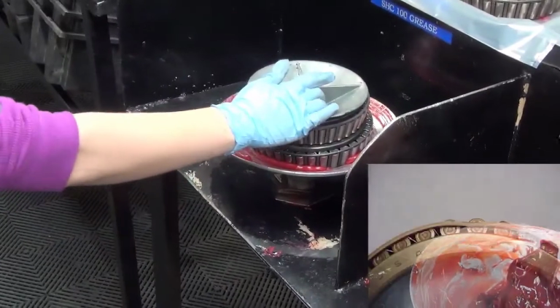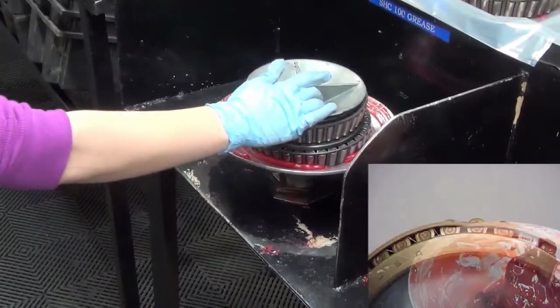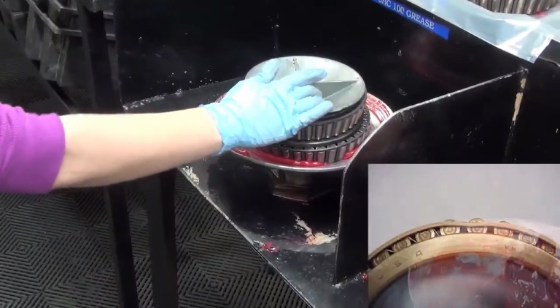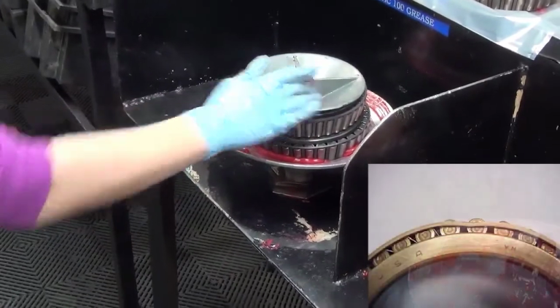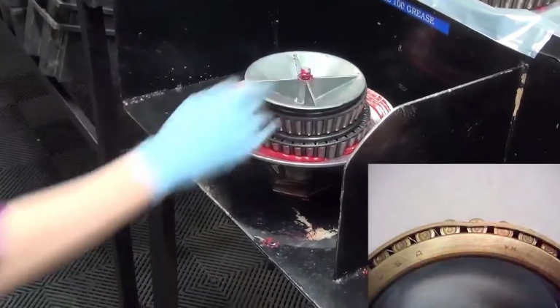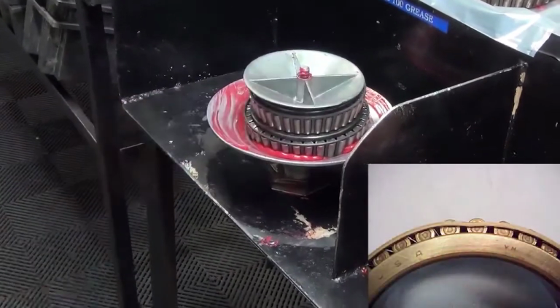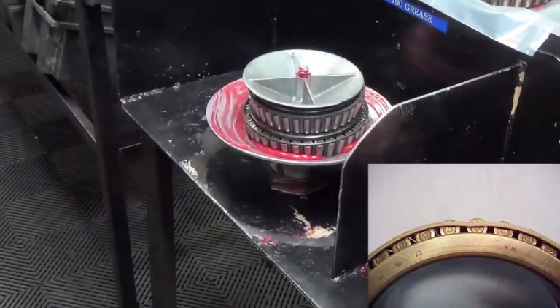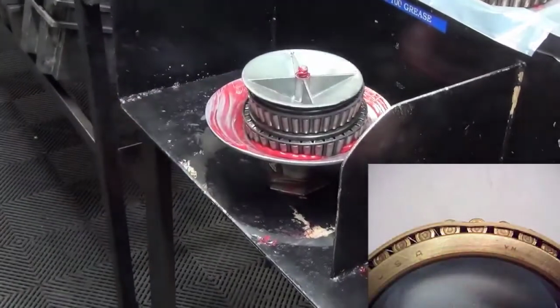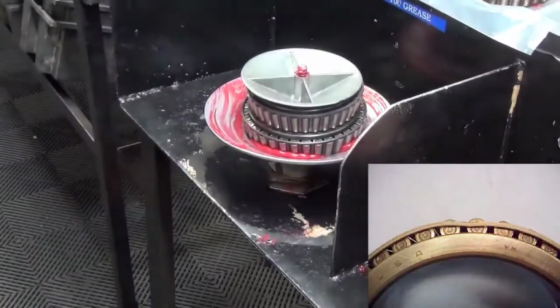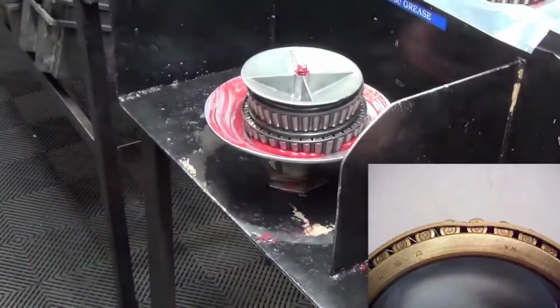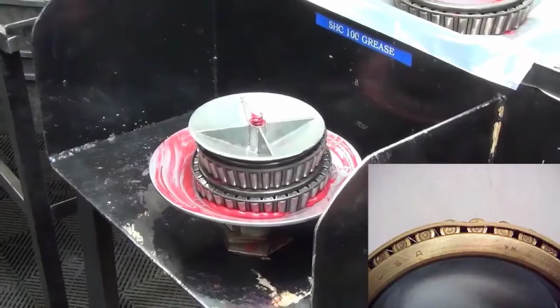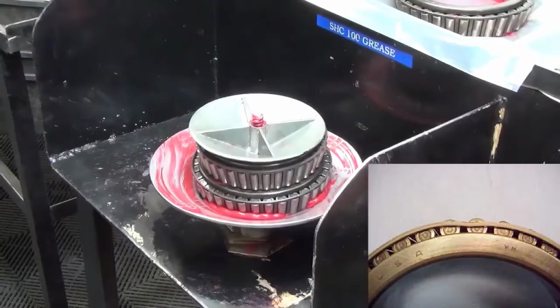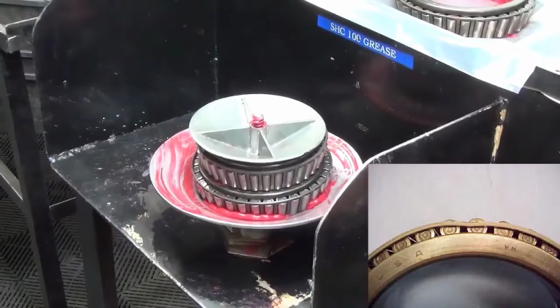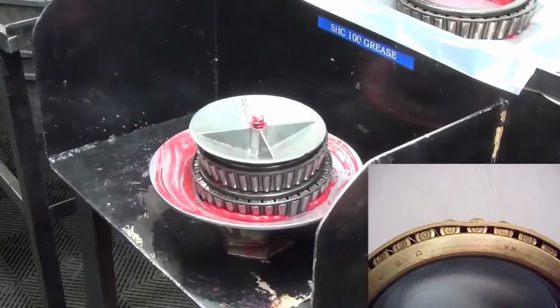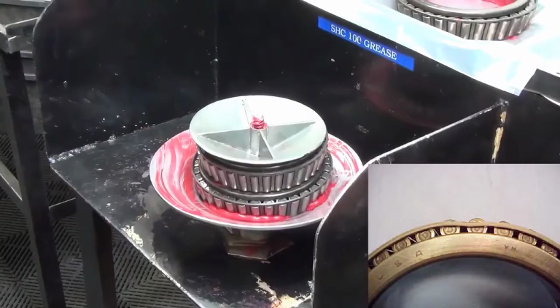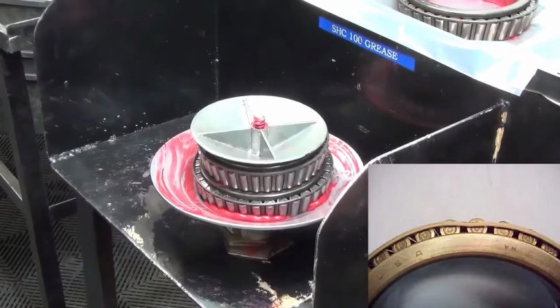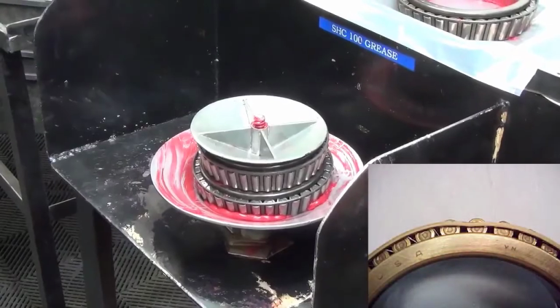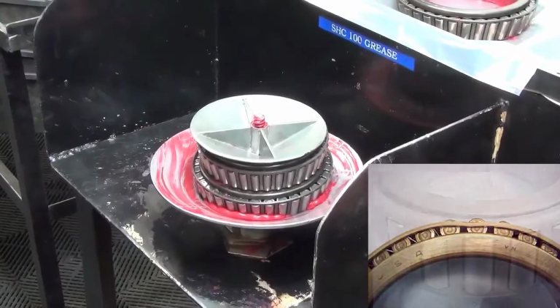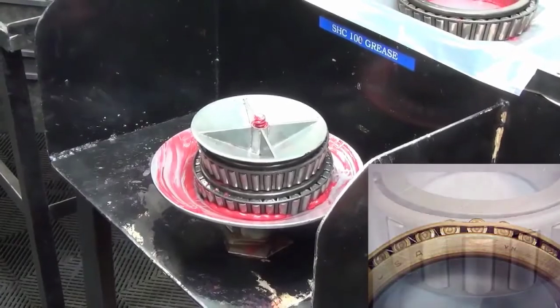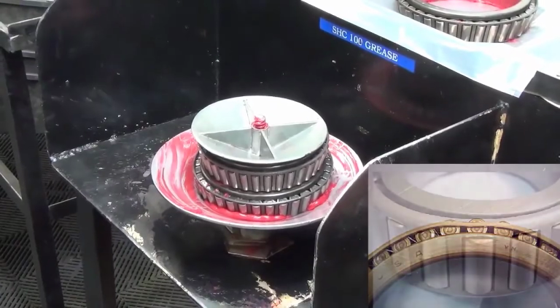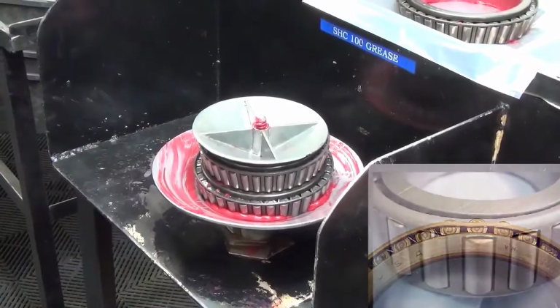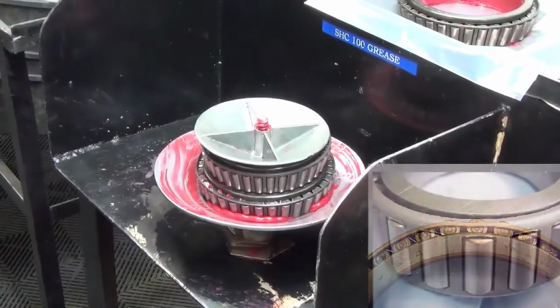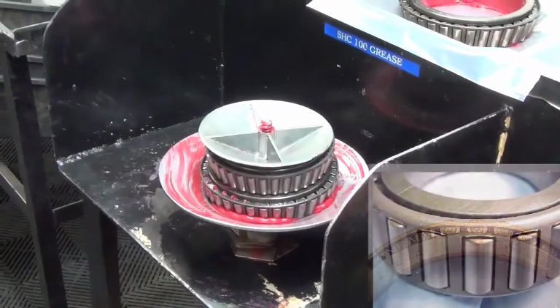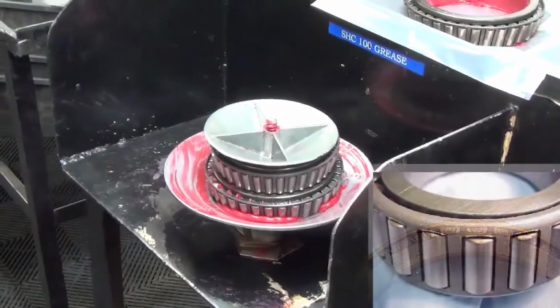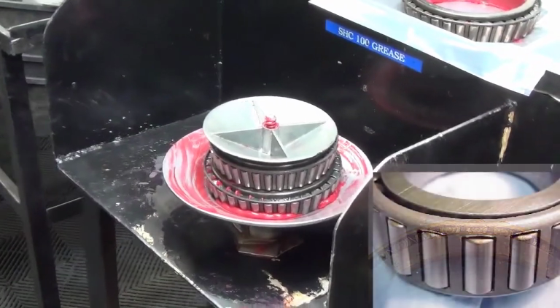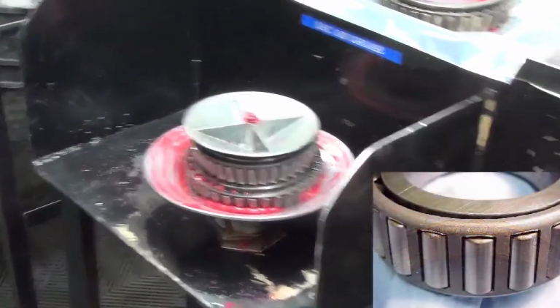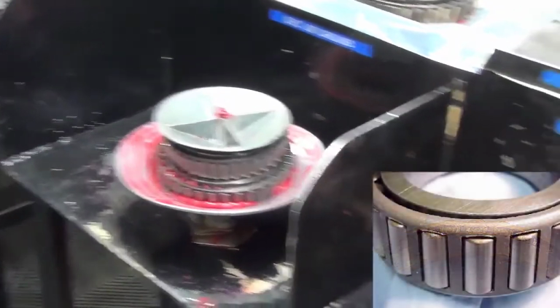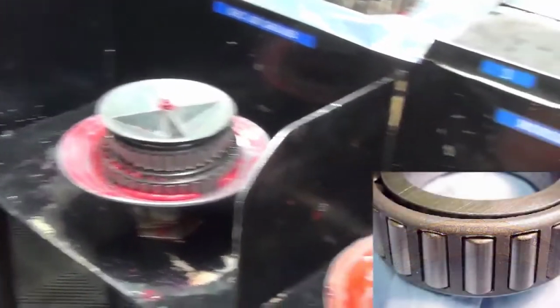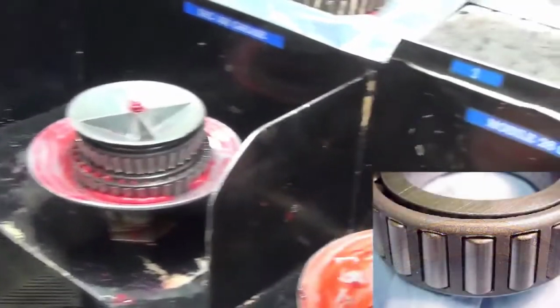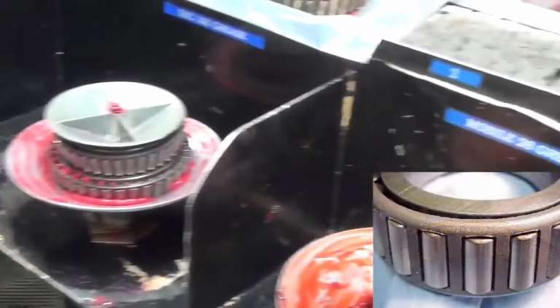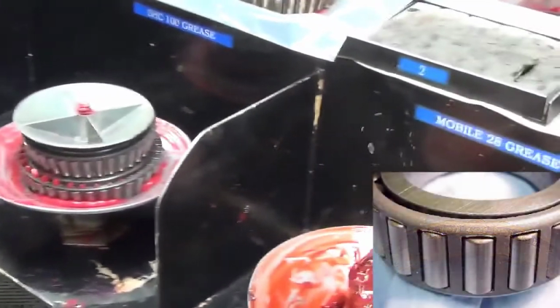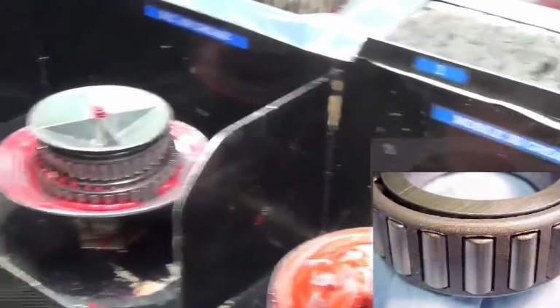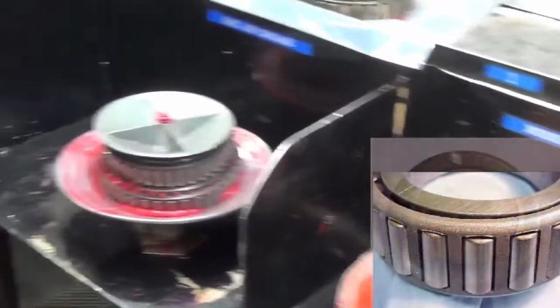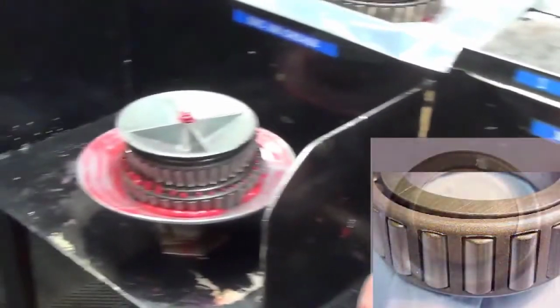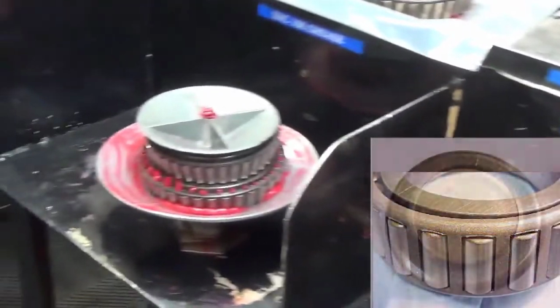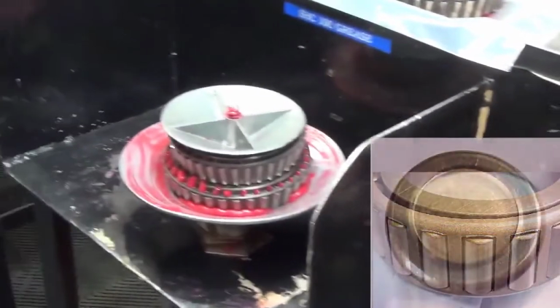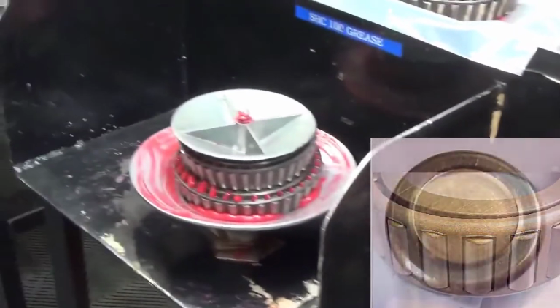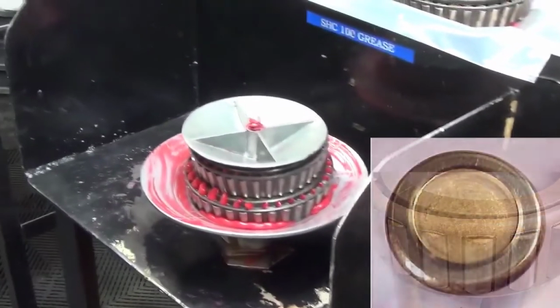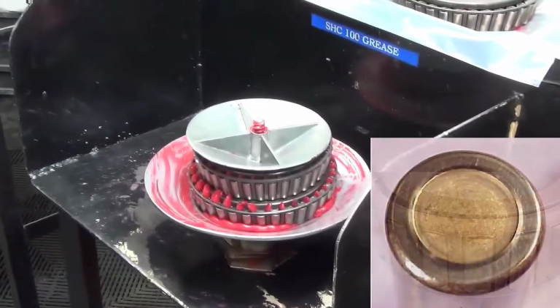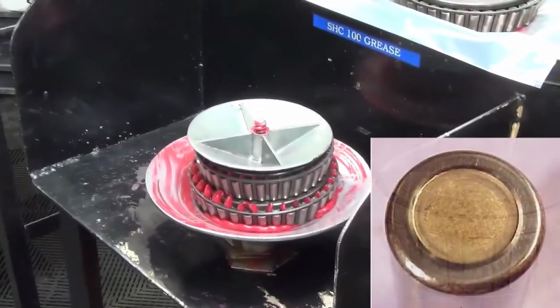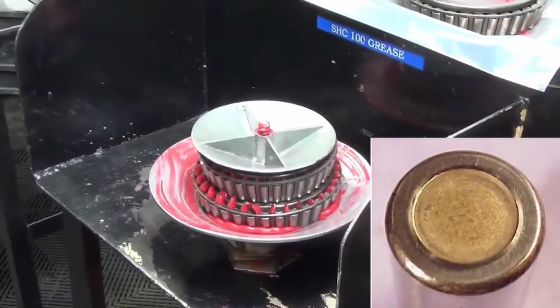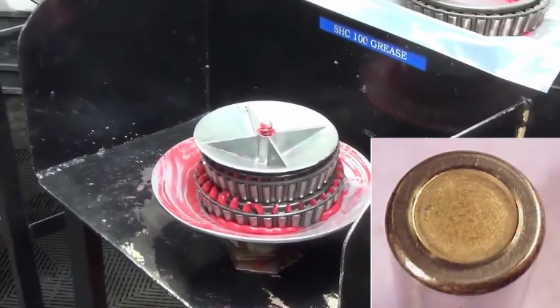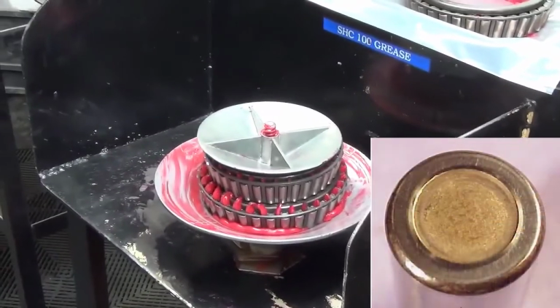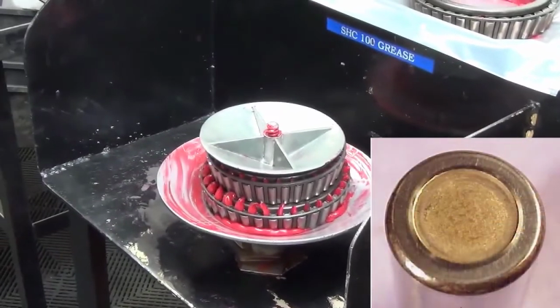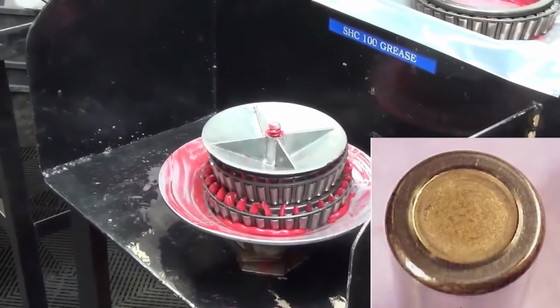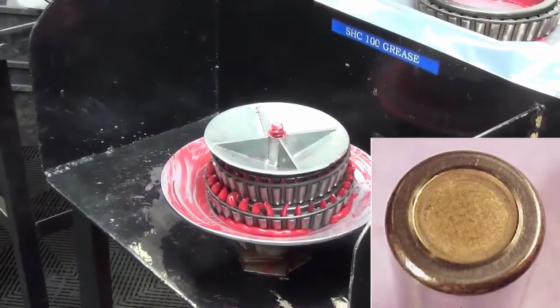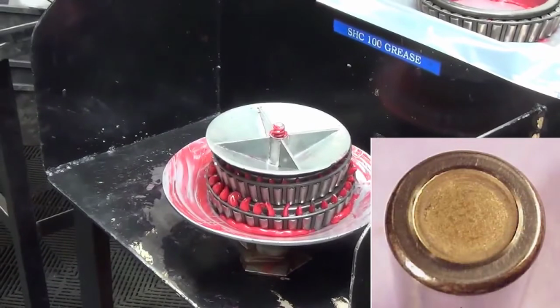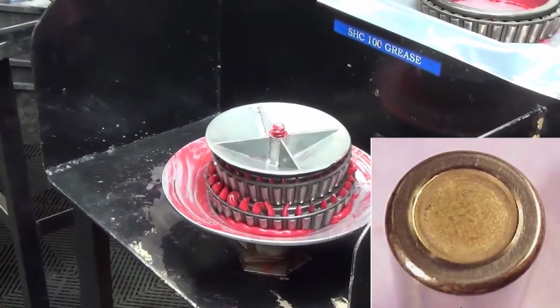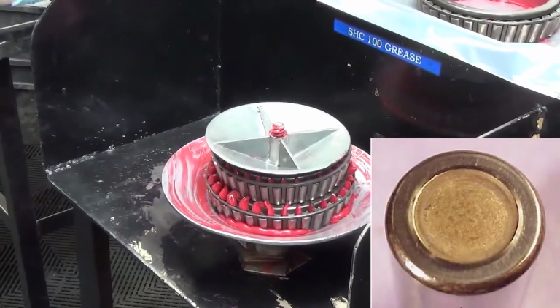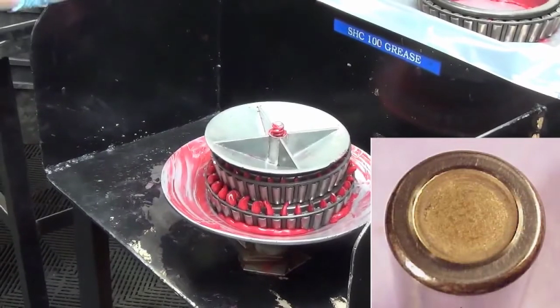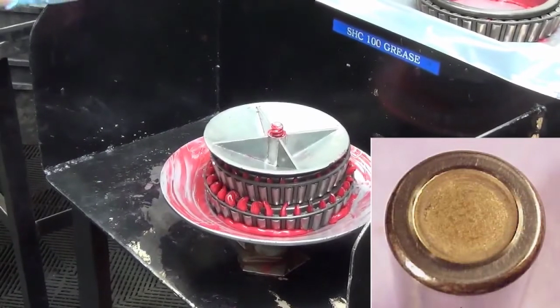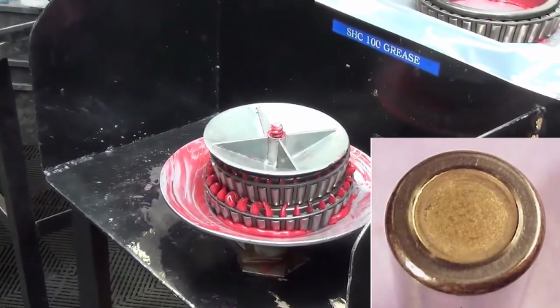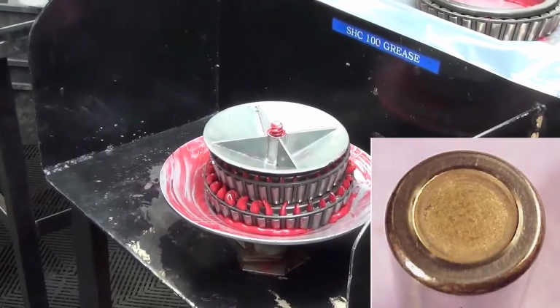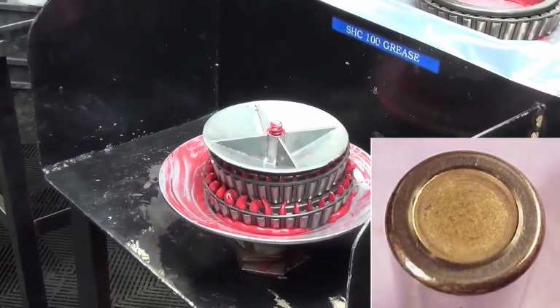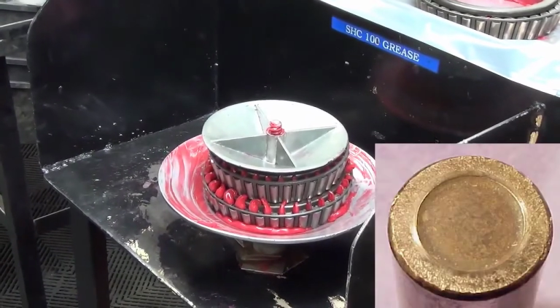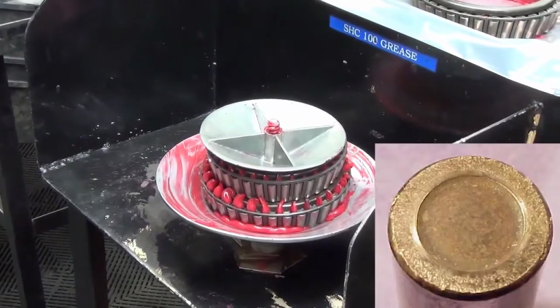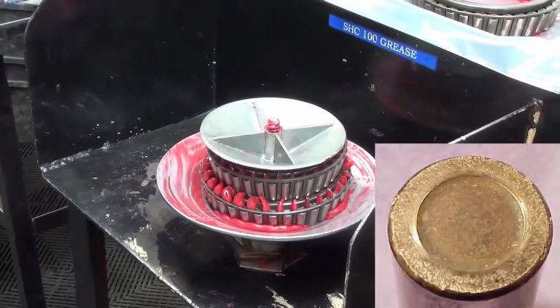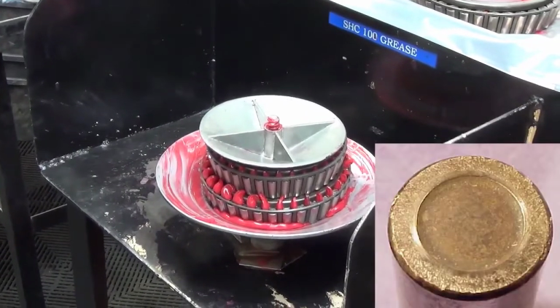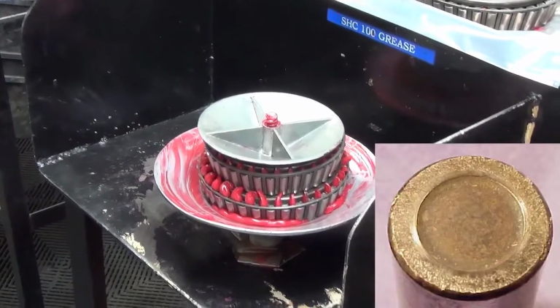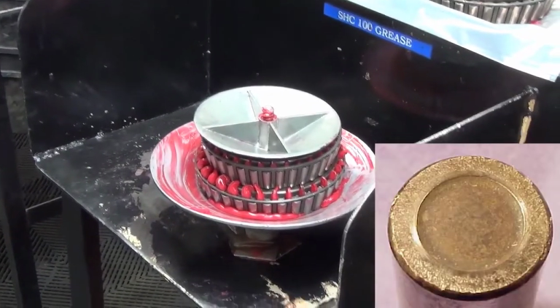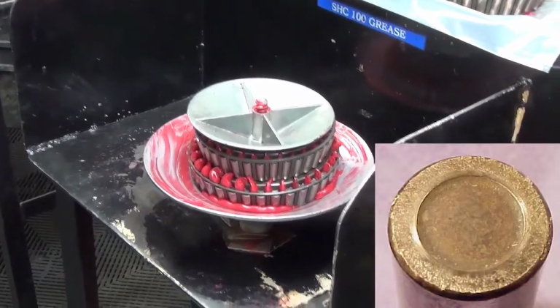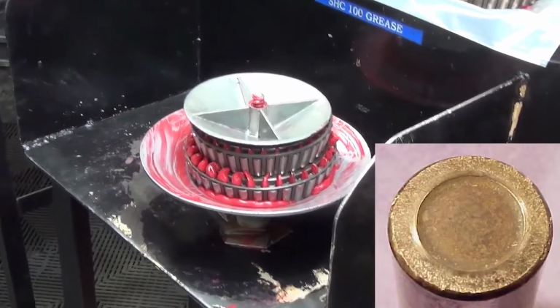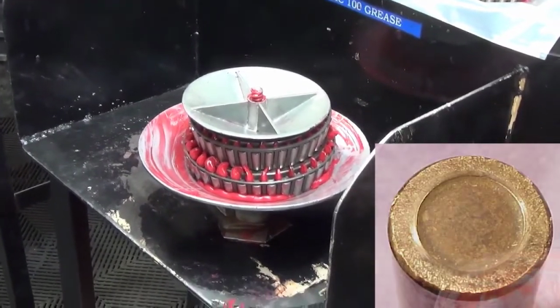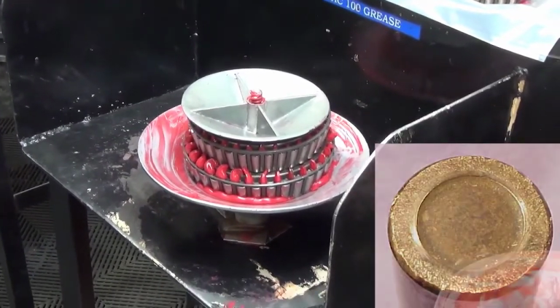Check the bearing cage for wear, dents, burs, and roller ends for being polished and scored.